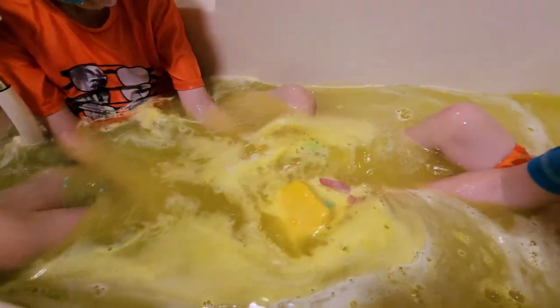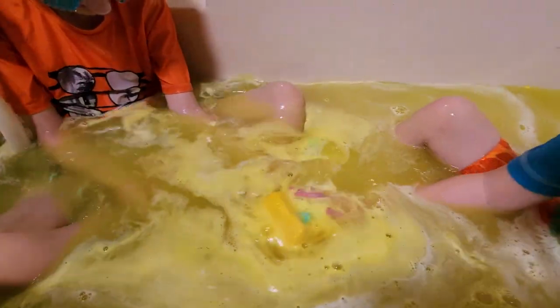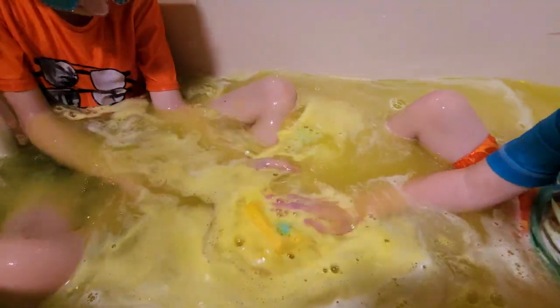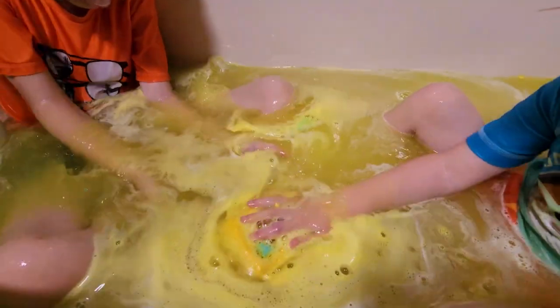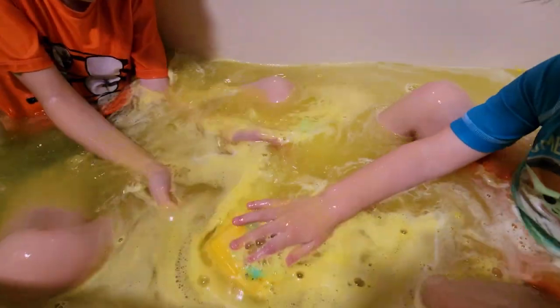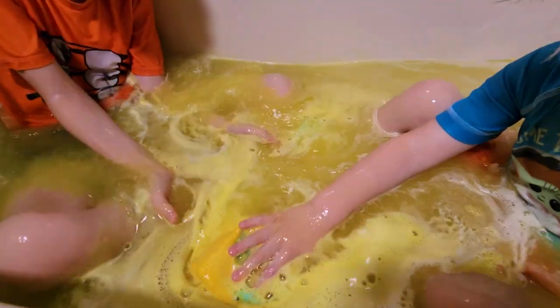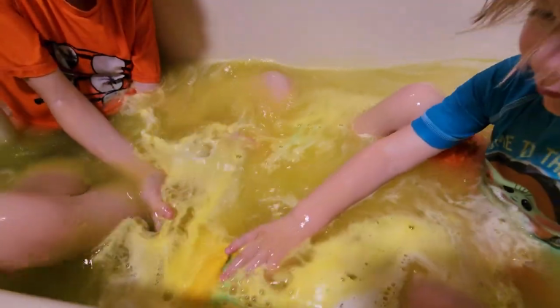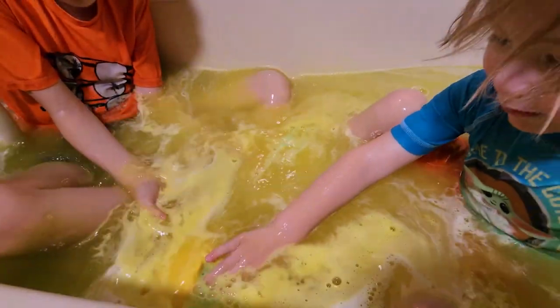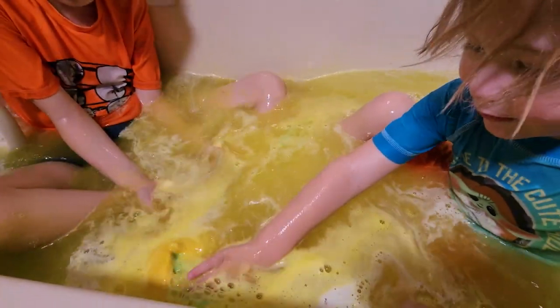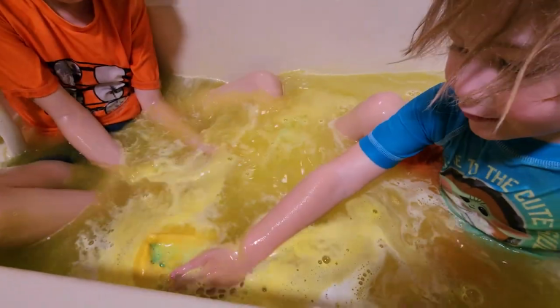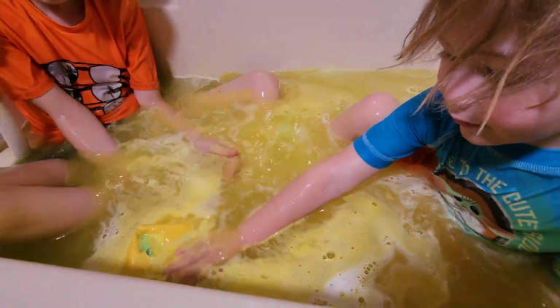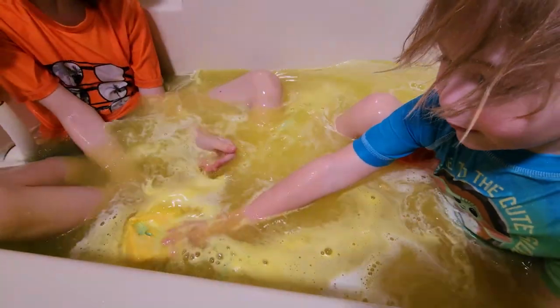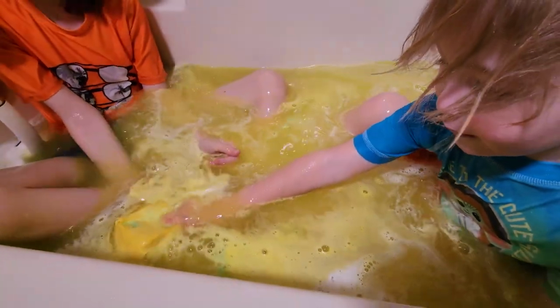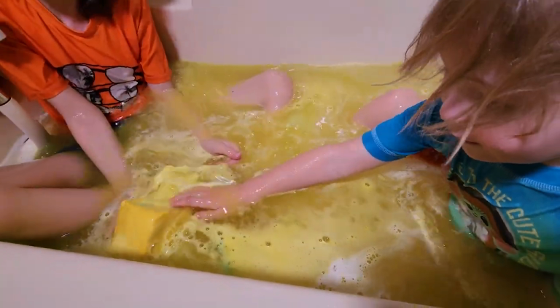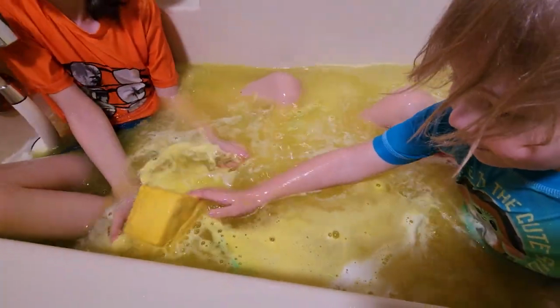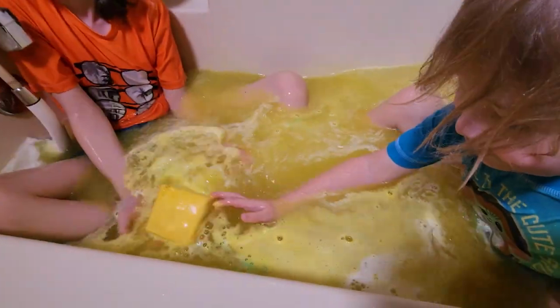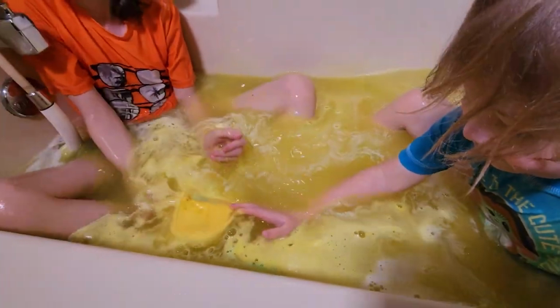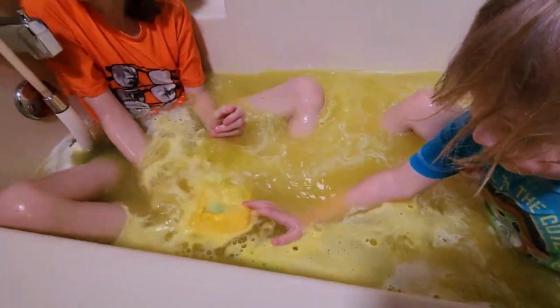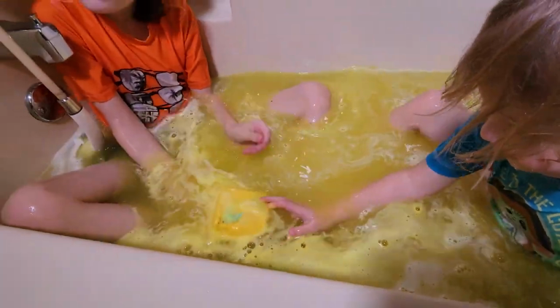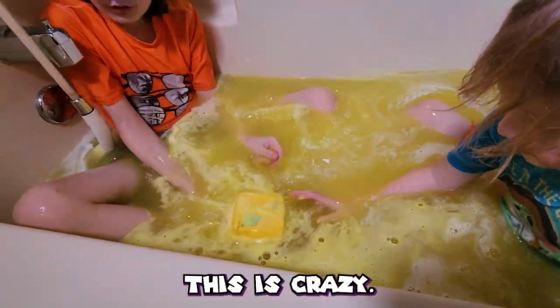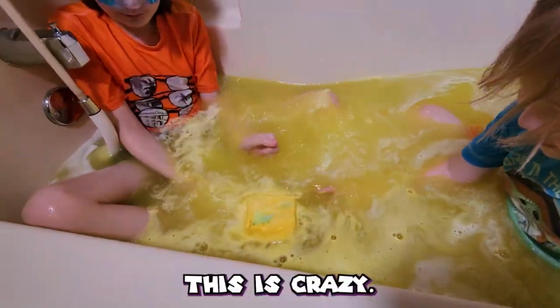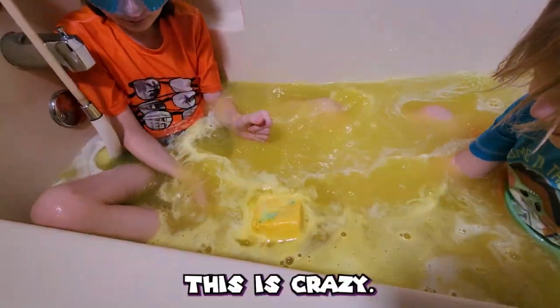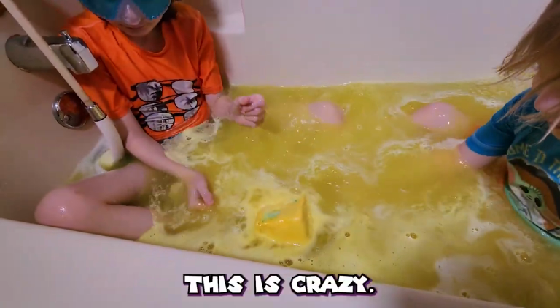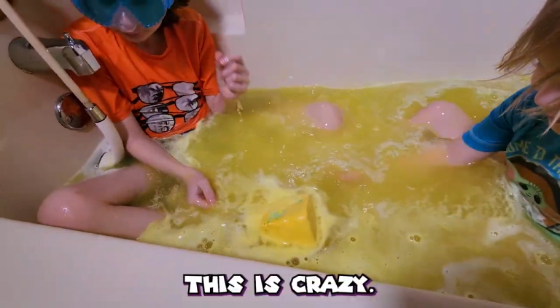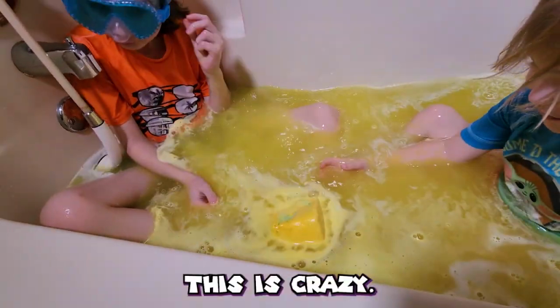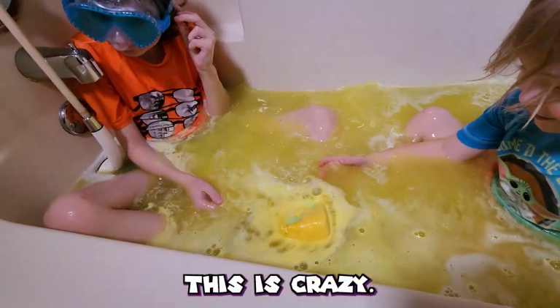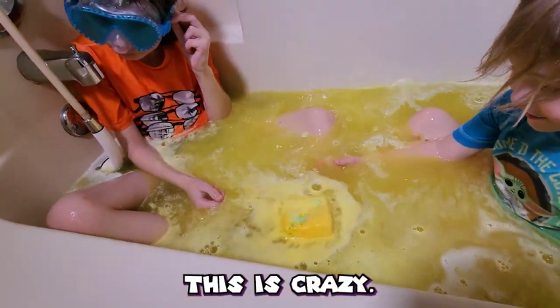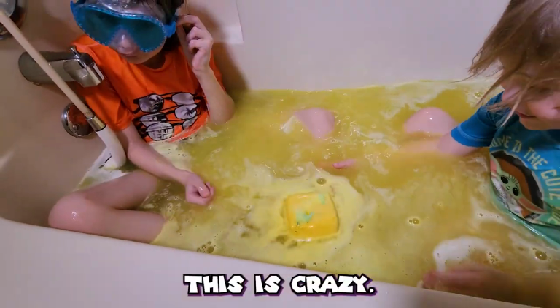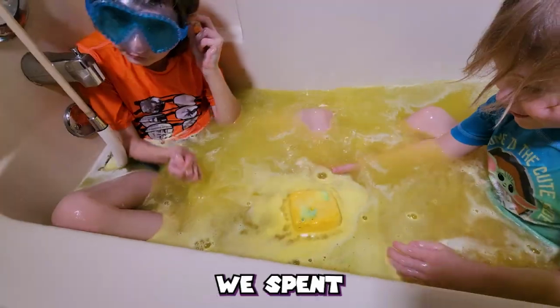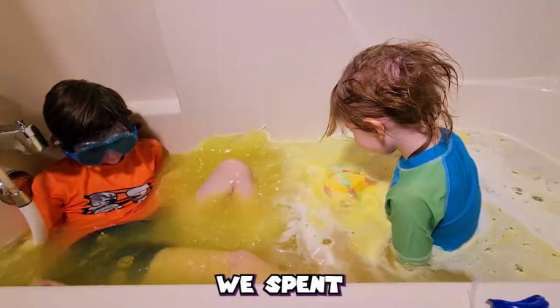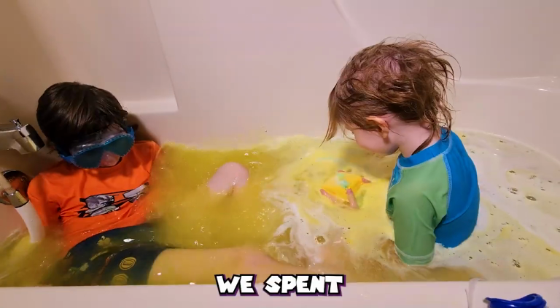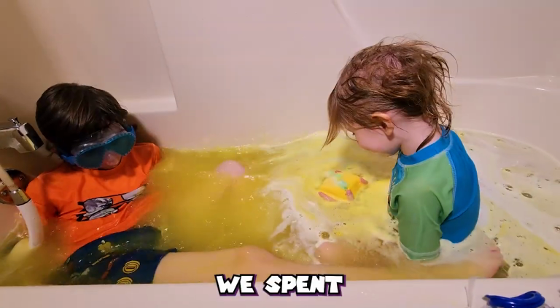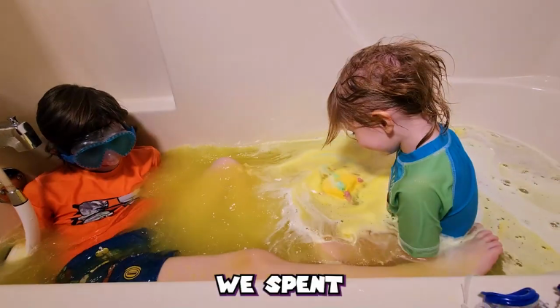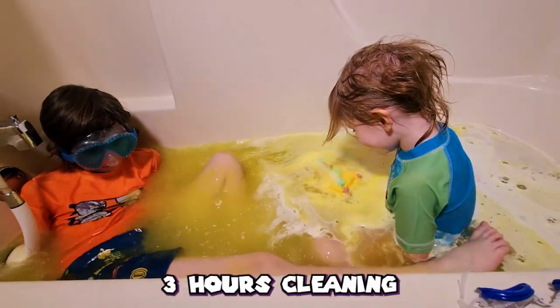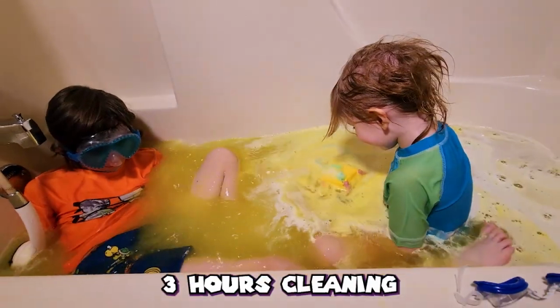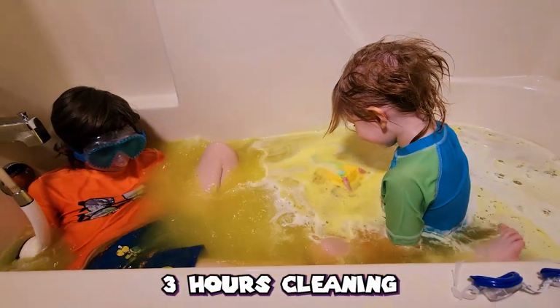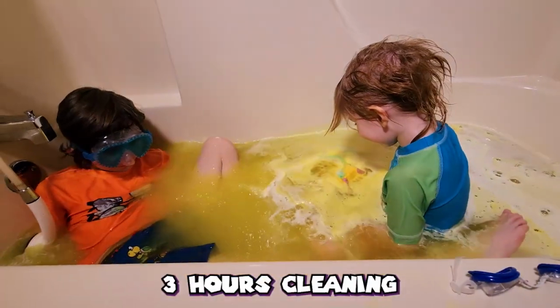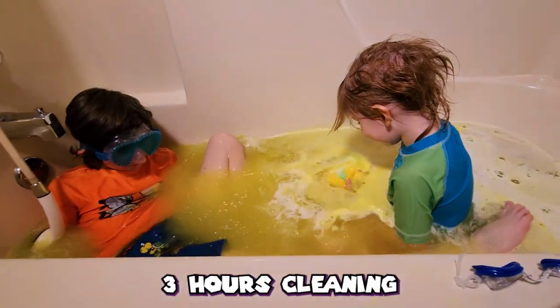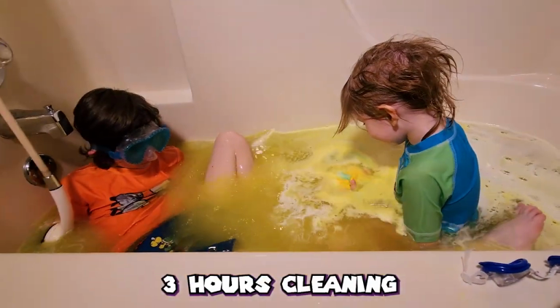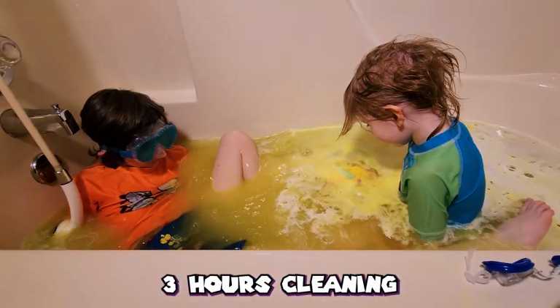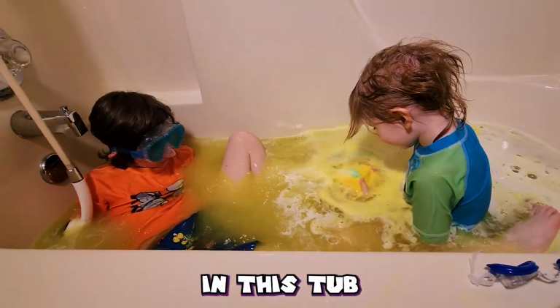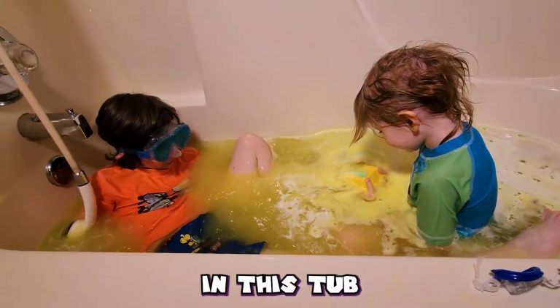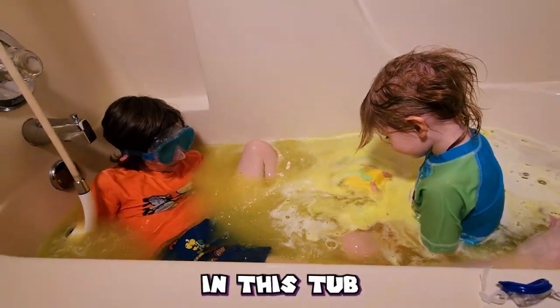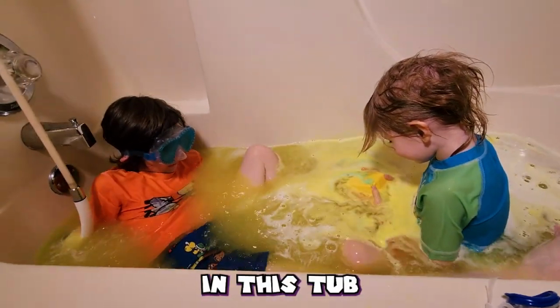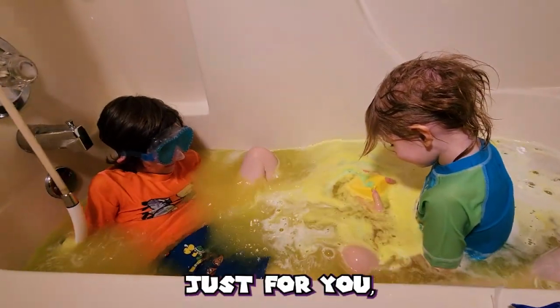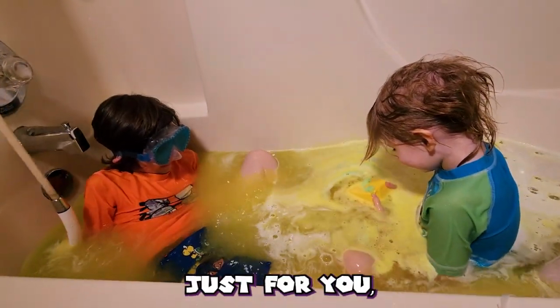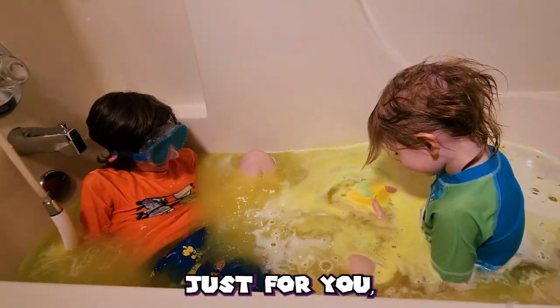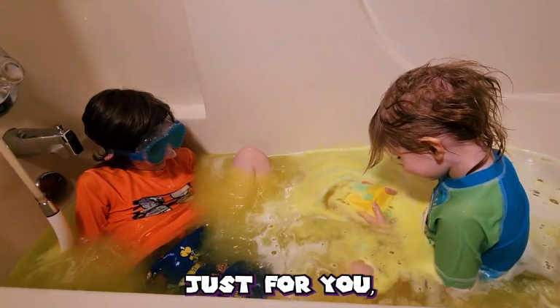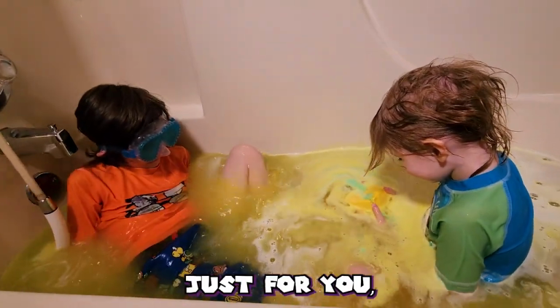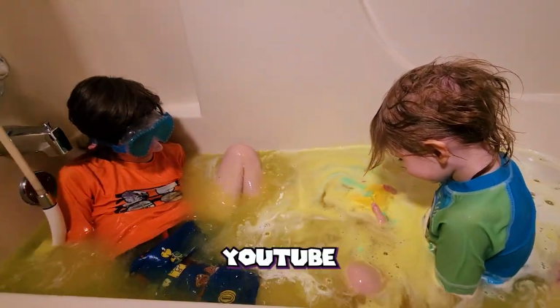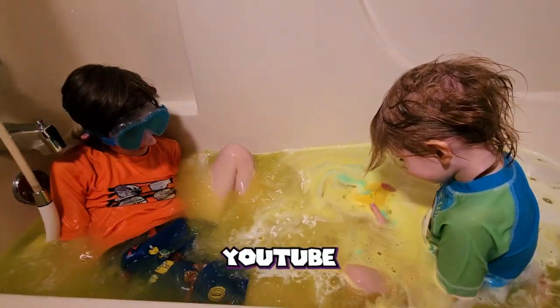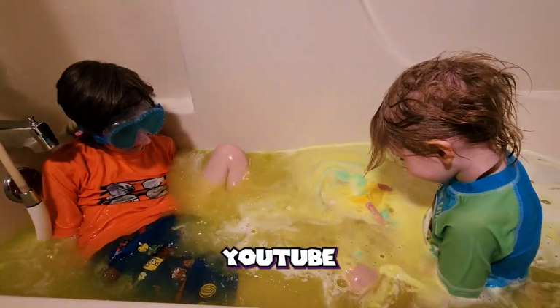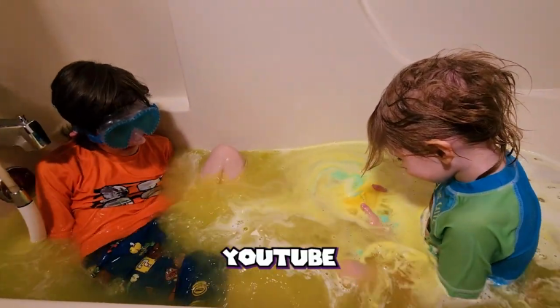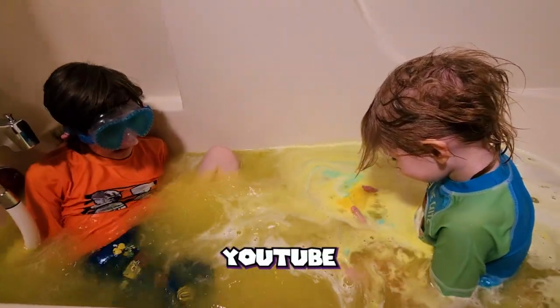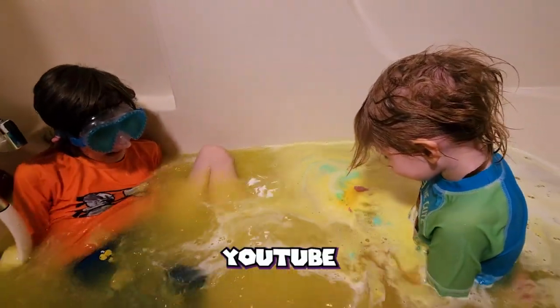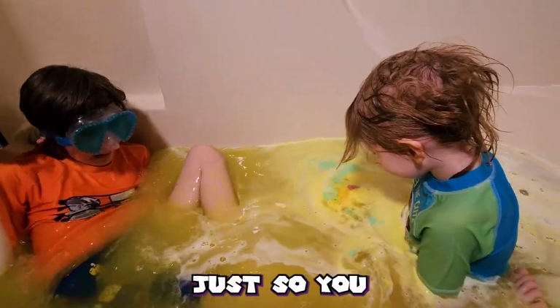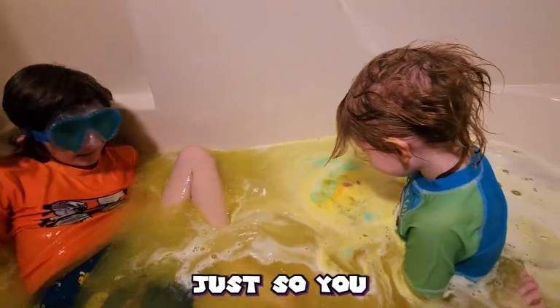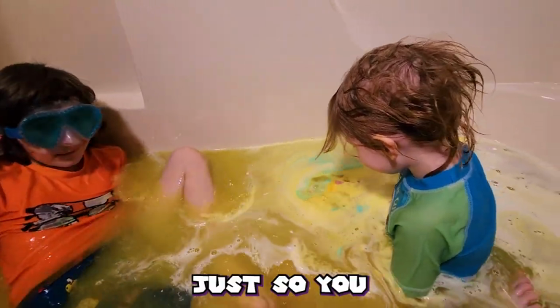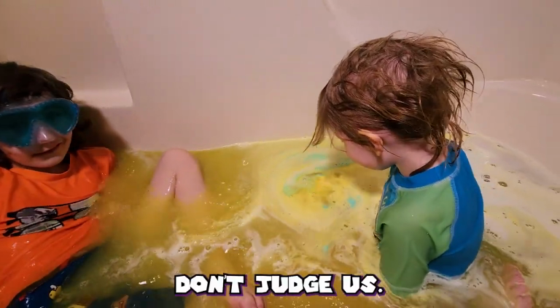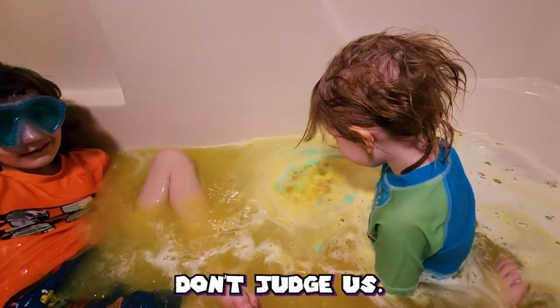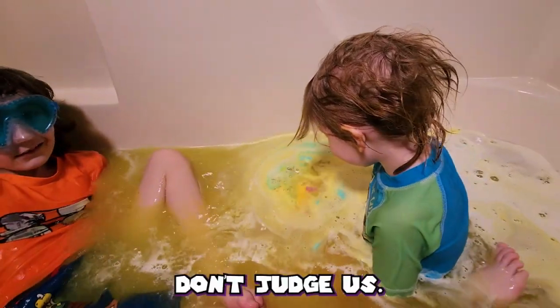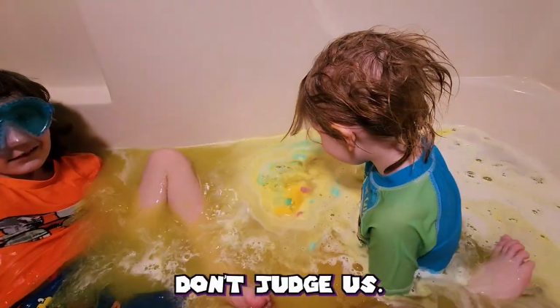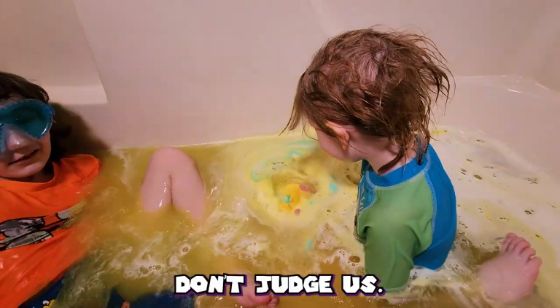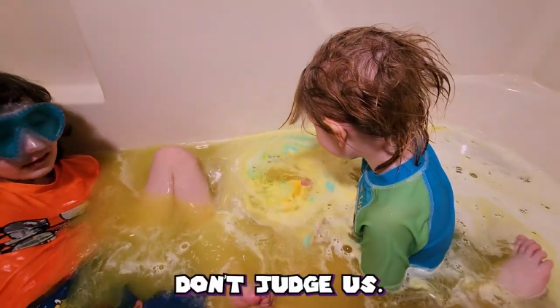Whoa! Look at this bath bomb — this is crazy! We spent three hours cleaning this tub just for you, YouTube, just so you don't judge us.